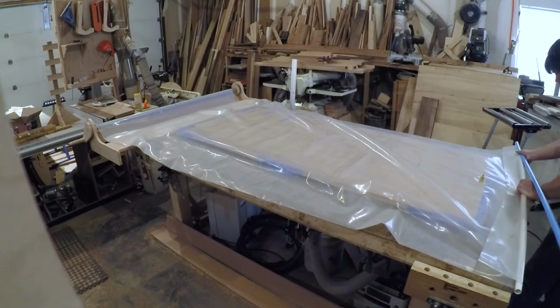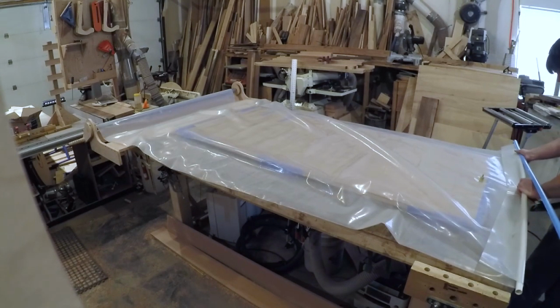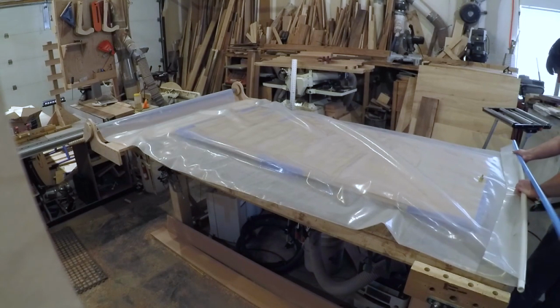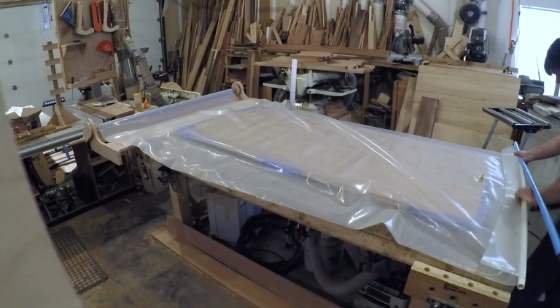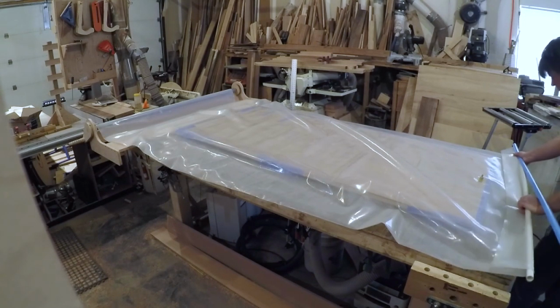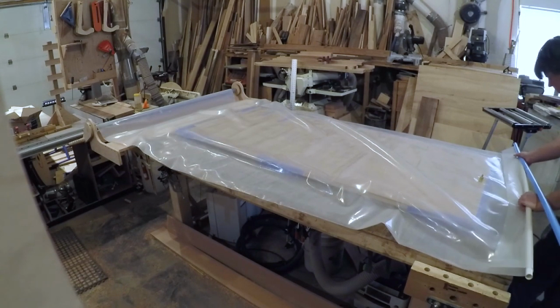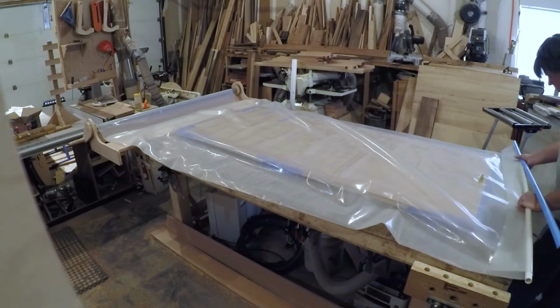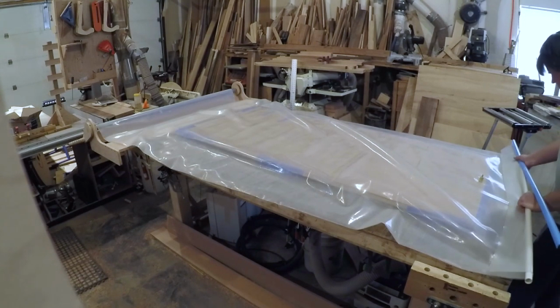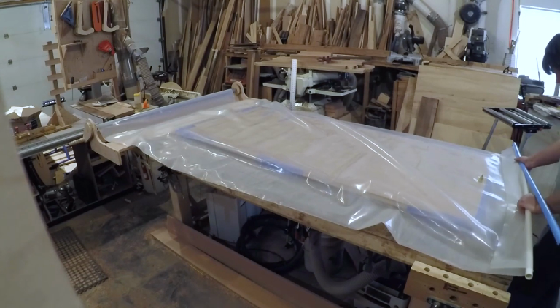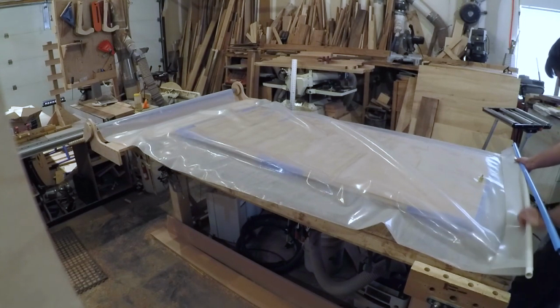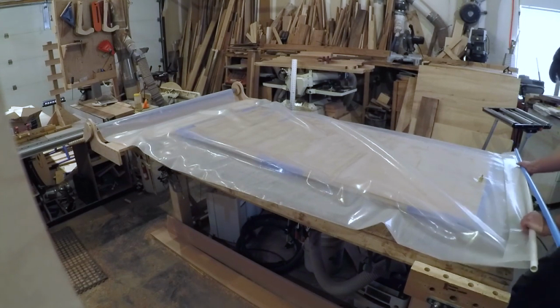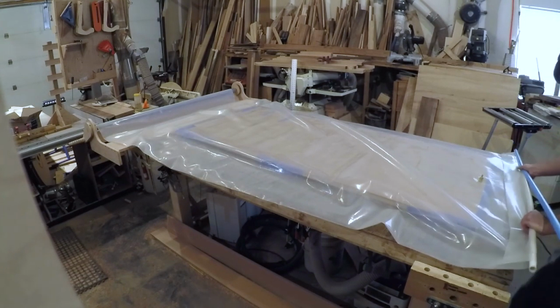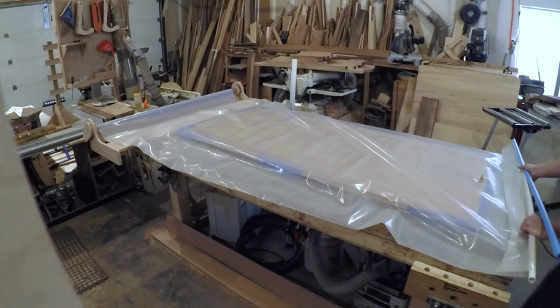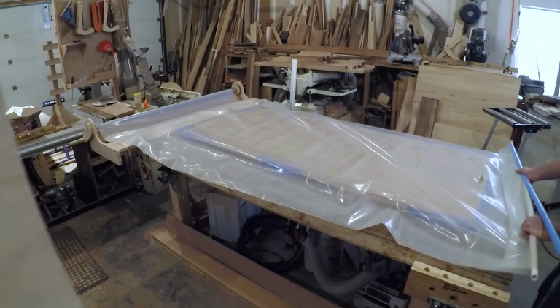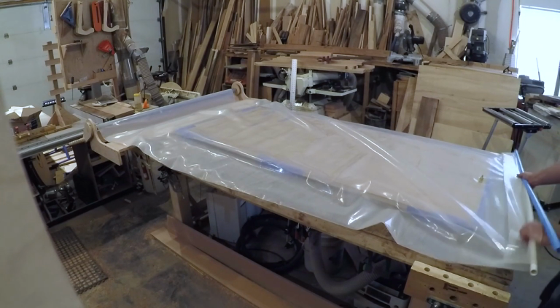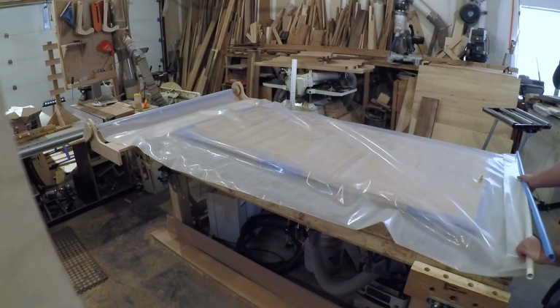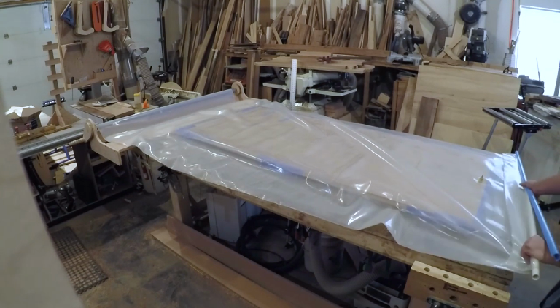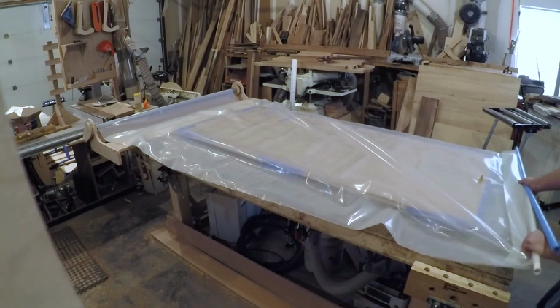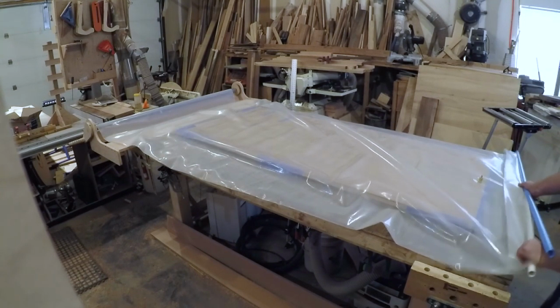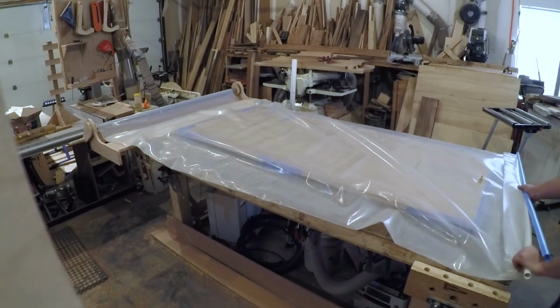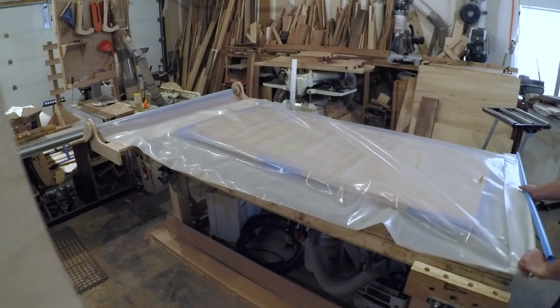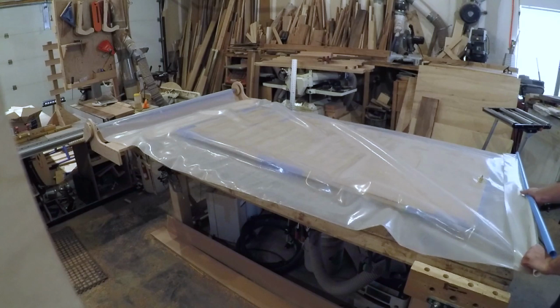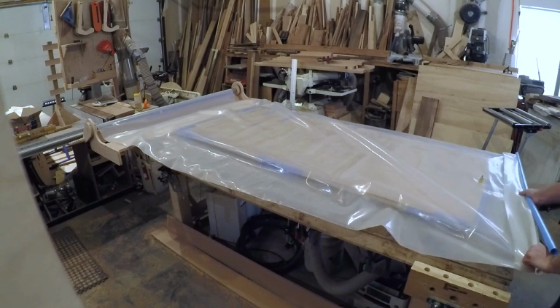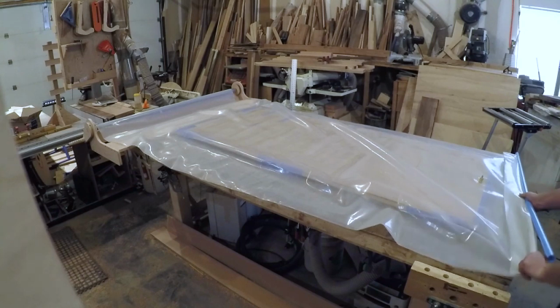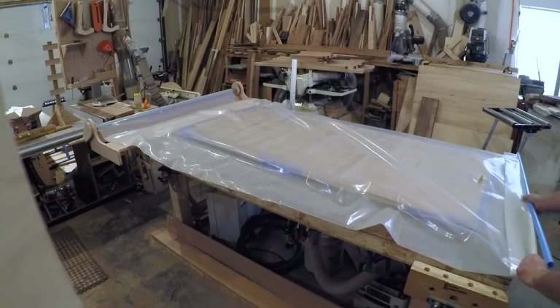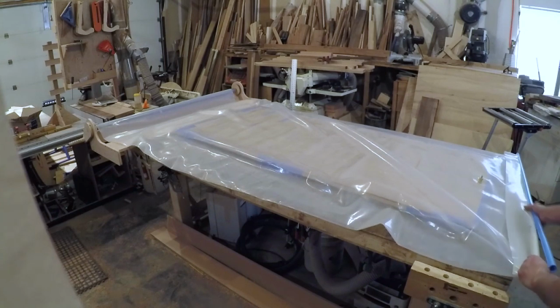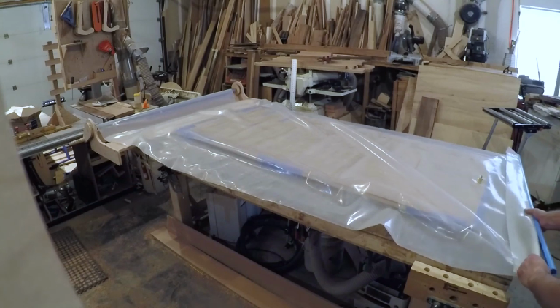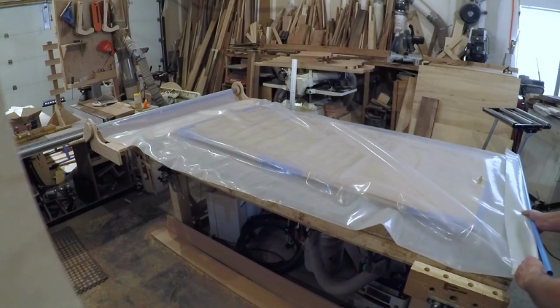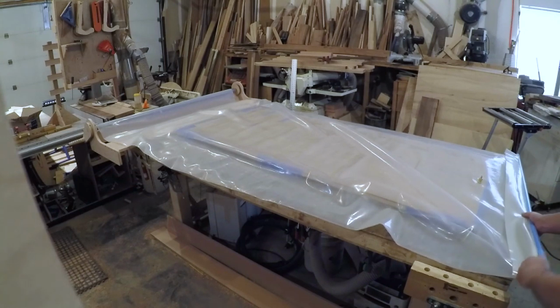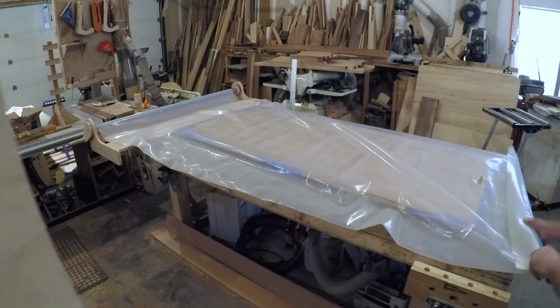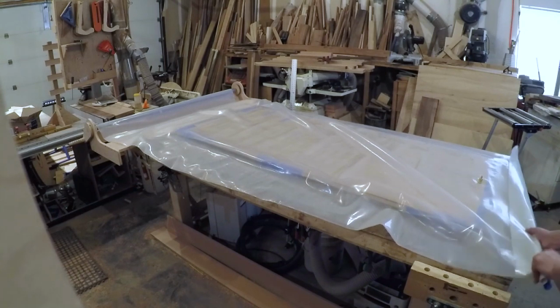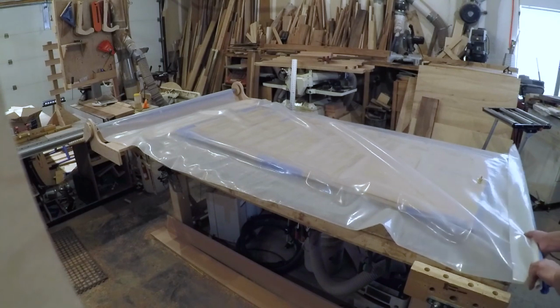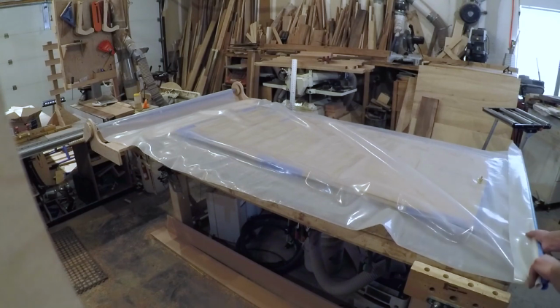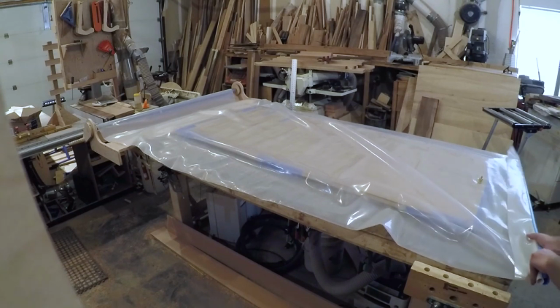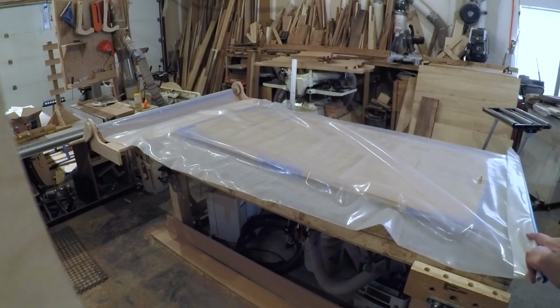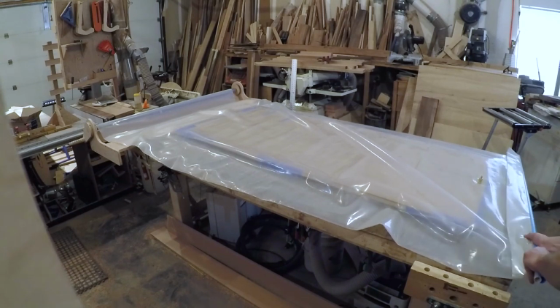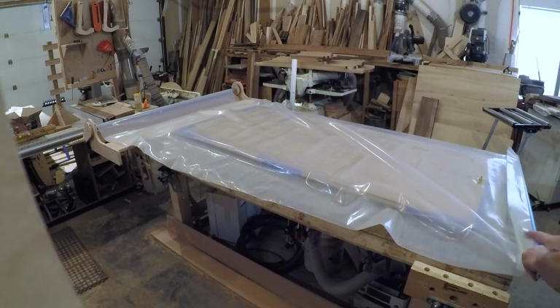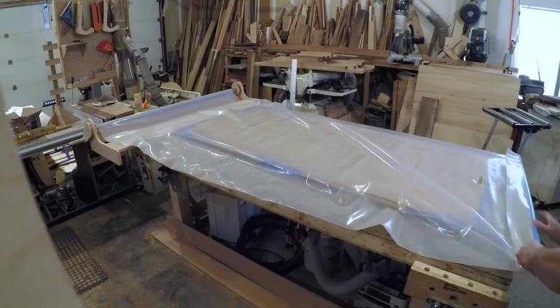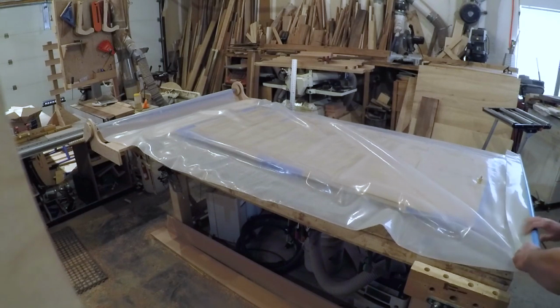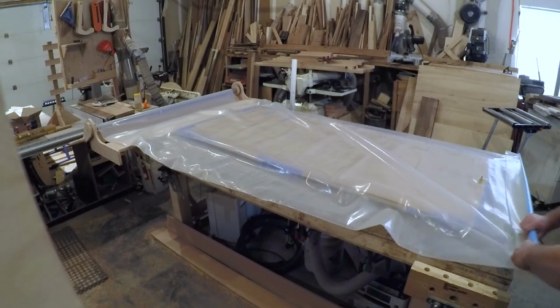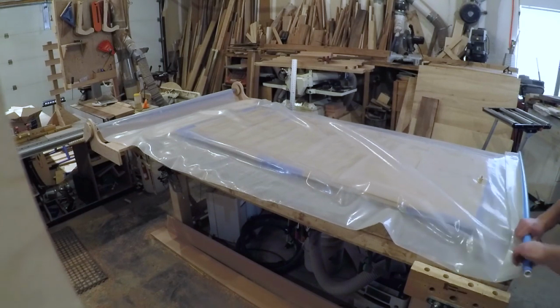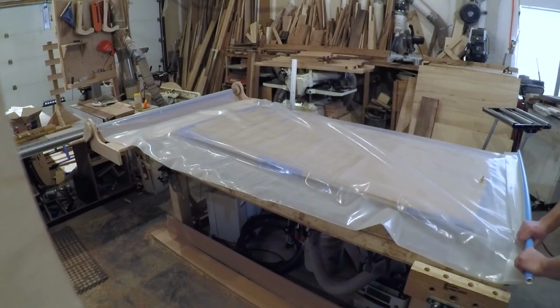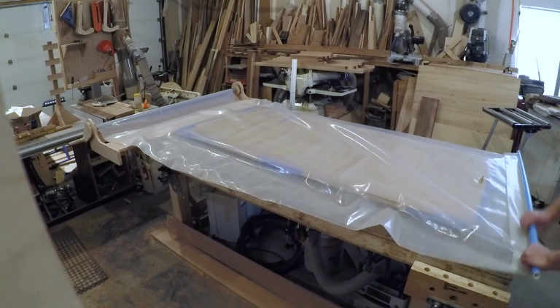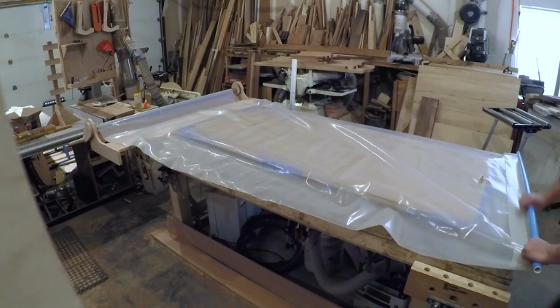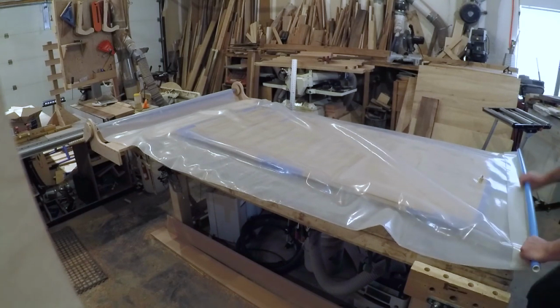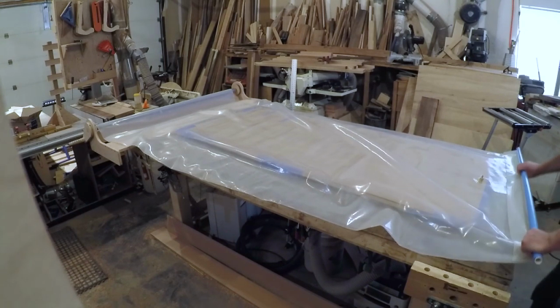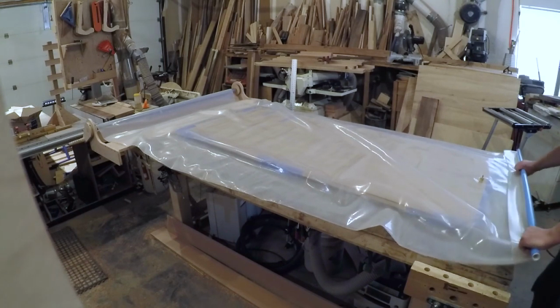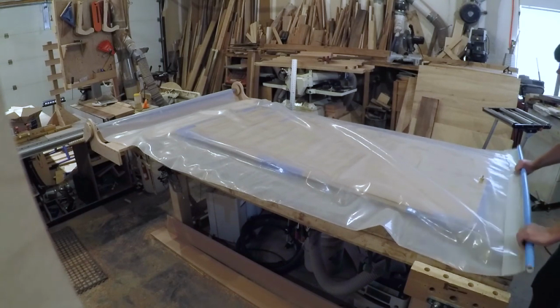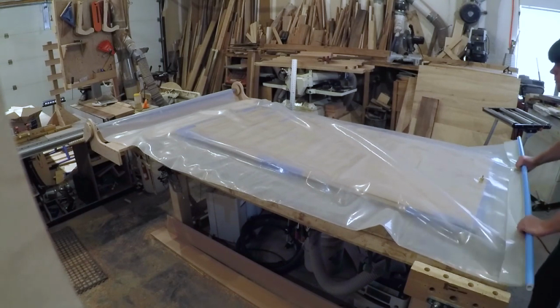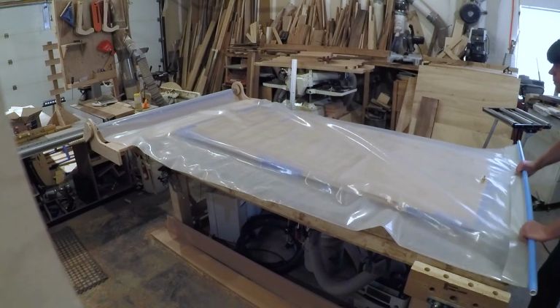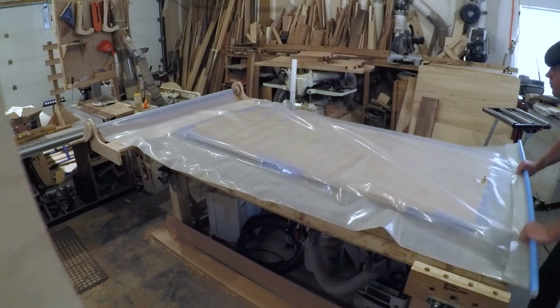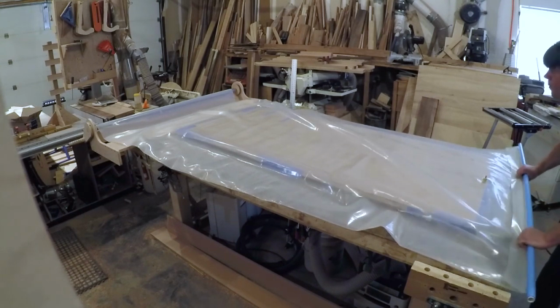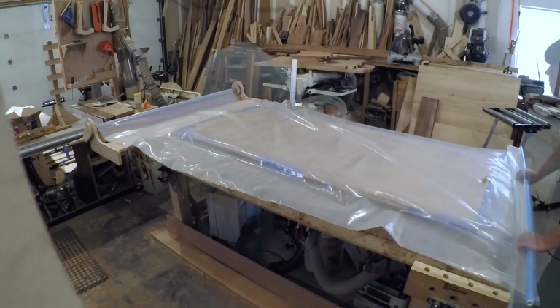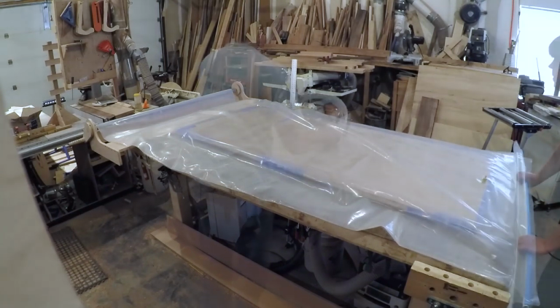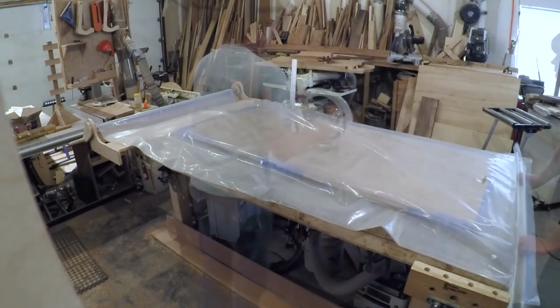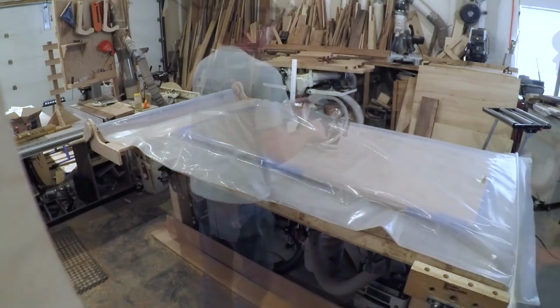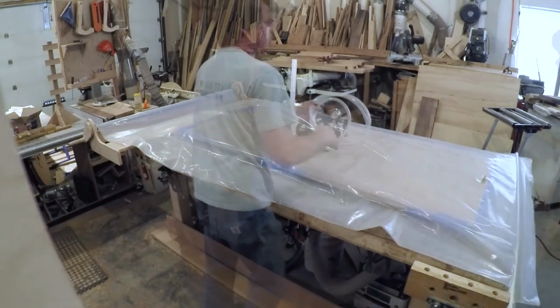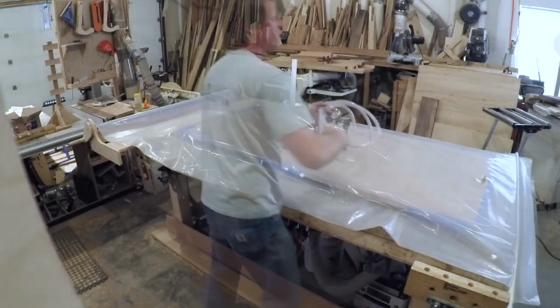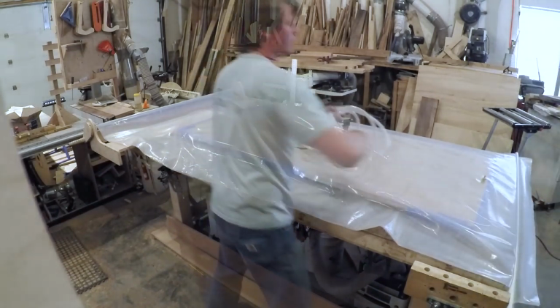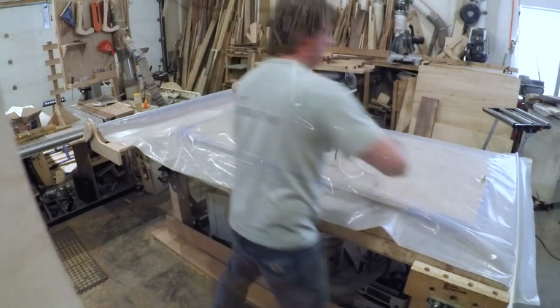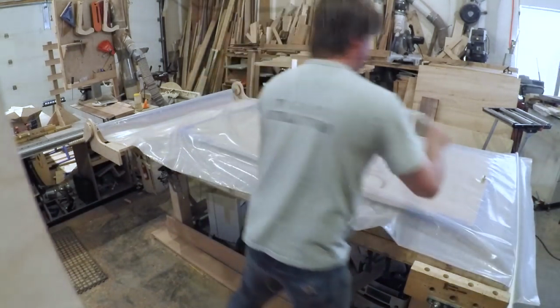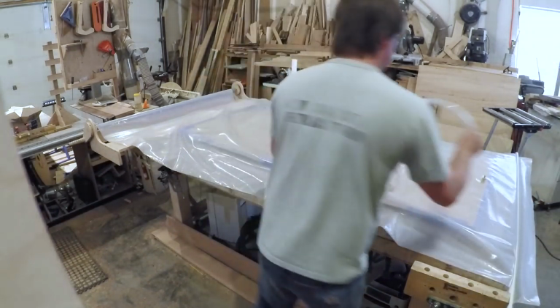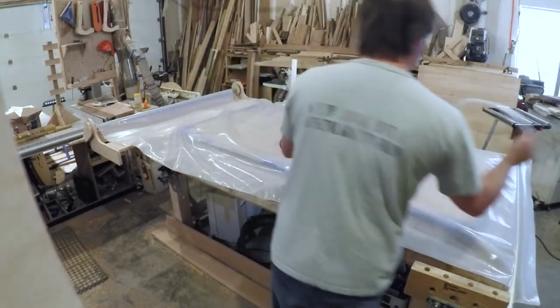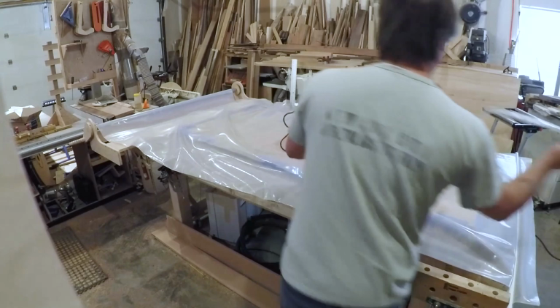I also have a set of plans available on my website if you want to build one. The jig can be easily modified to work with just about anything you want to roll up.